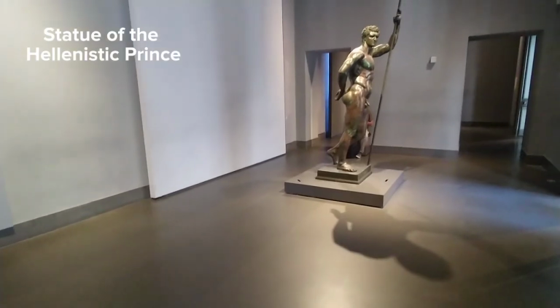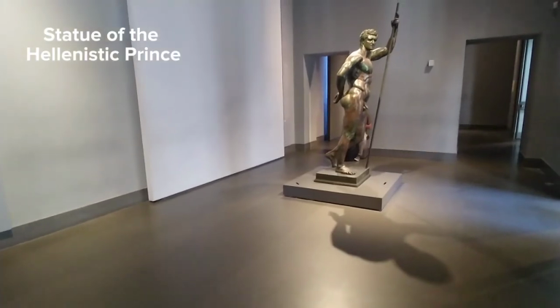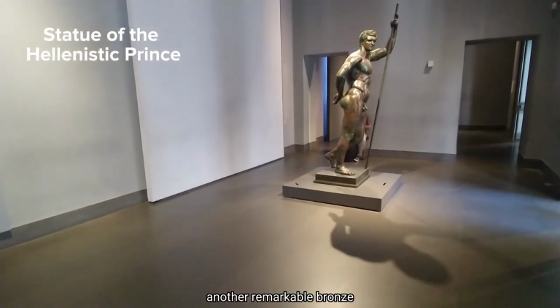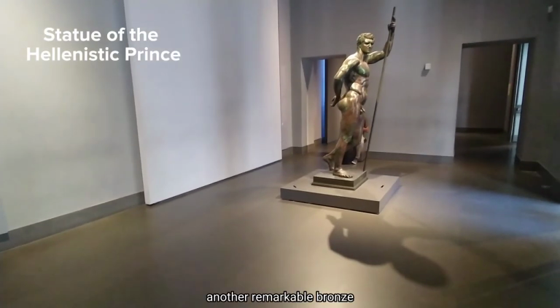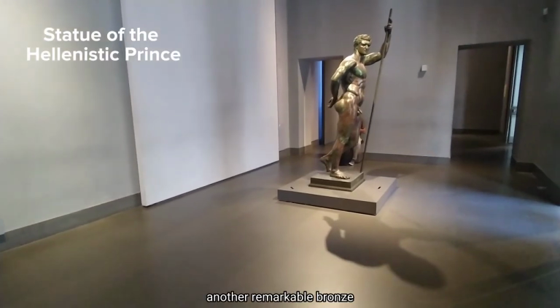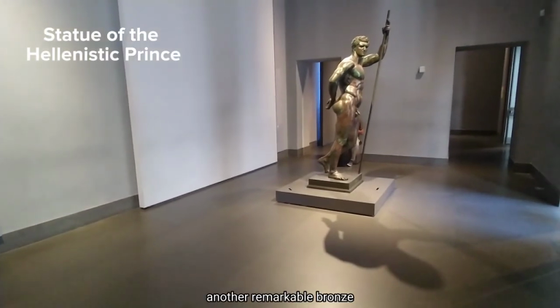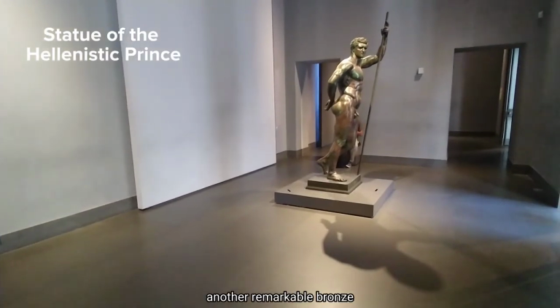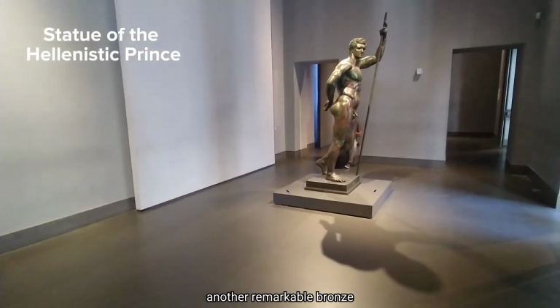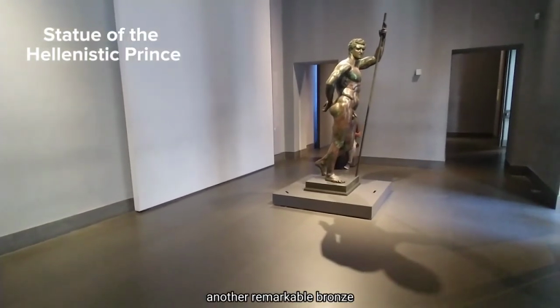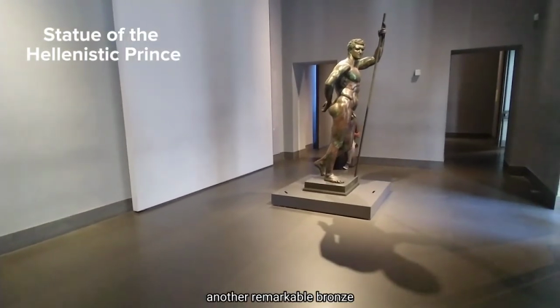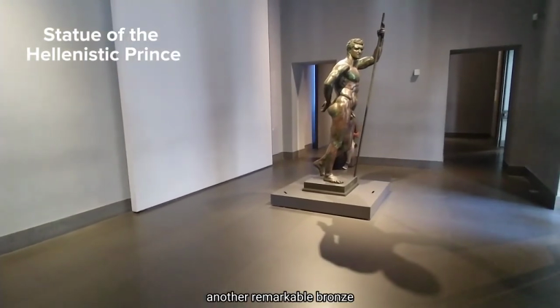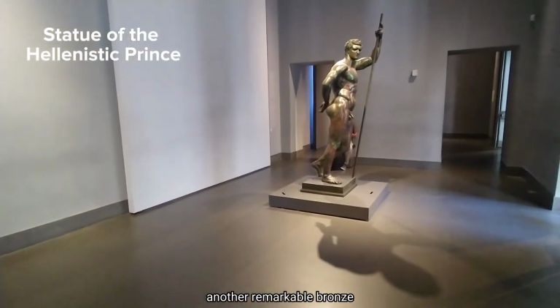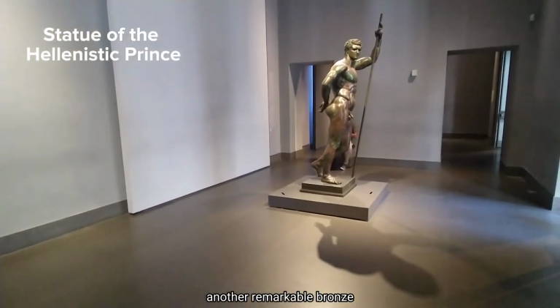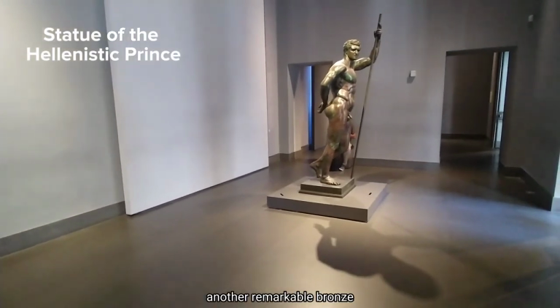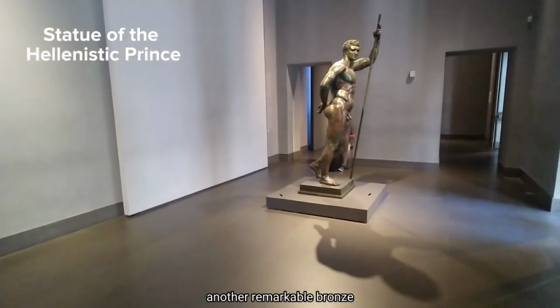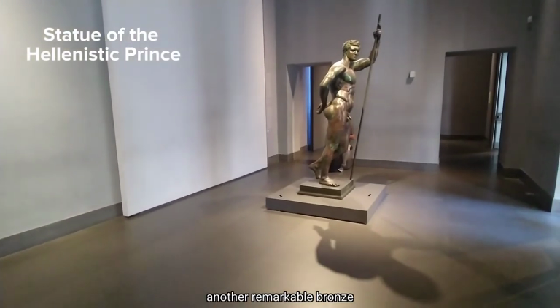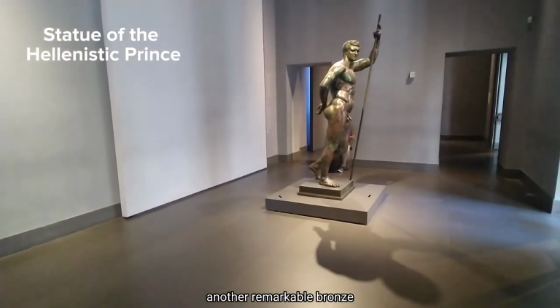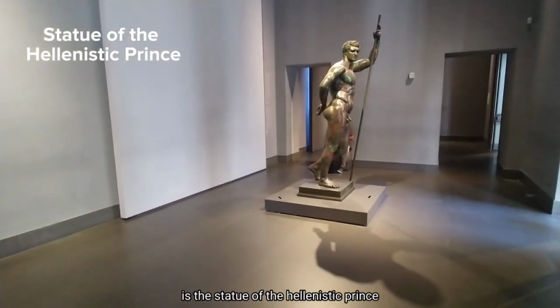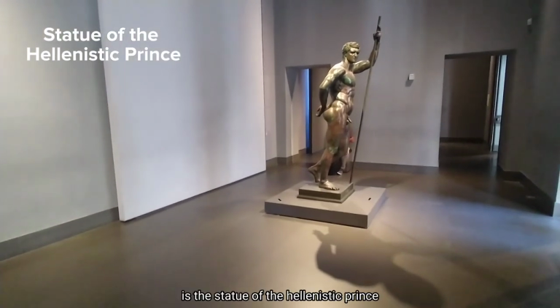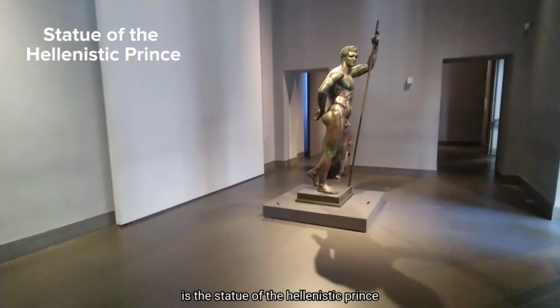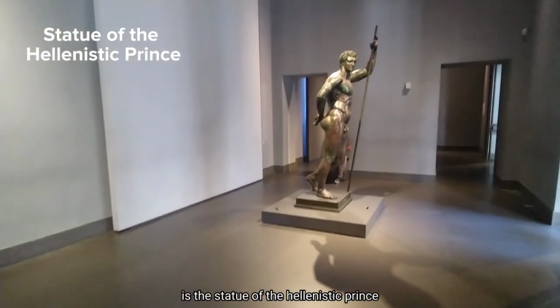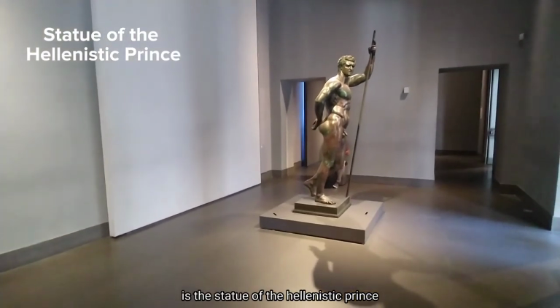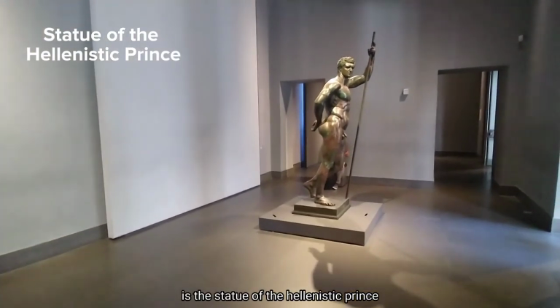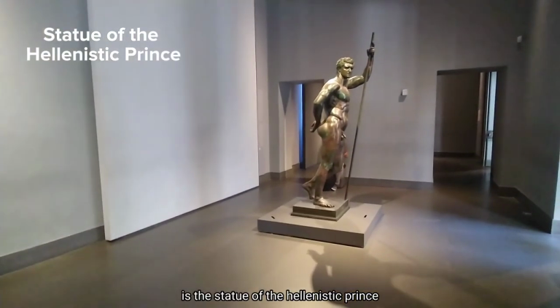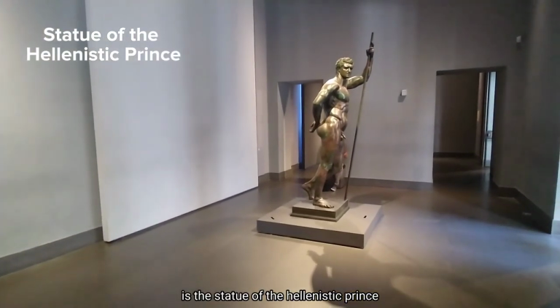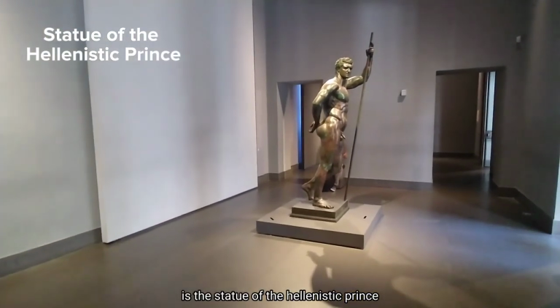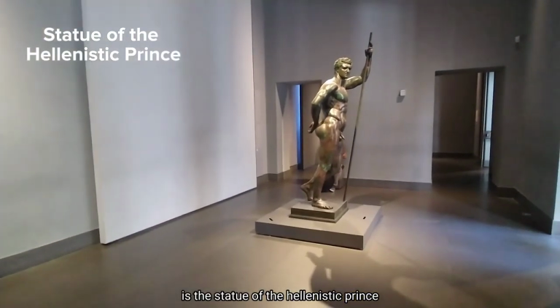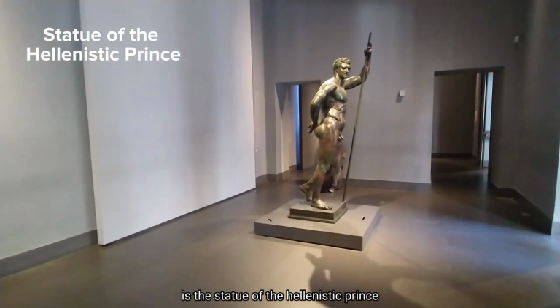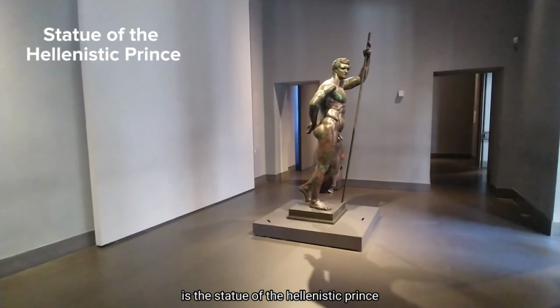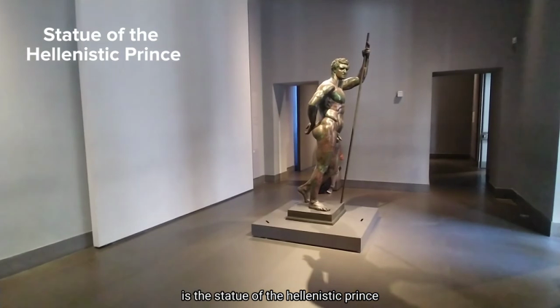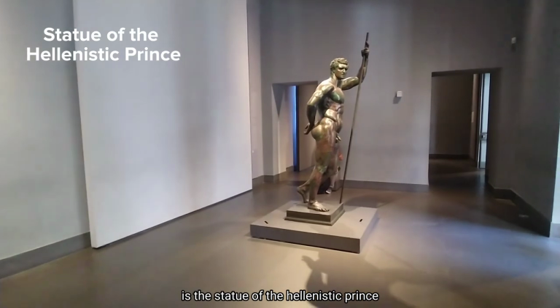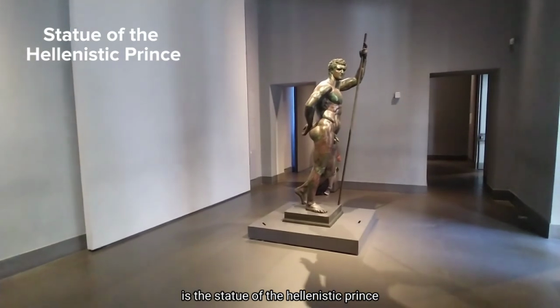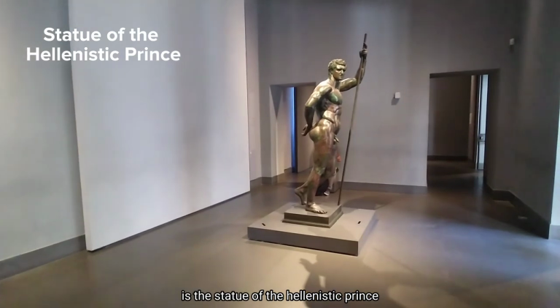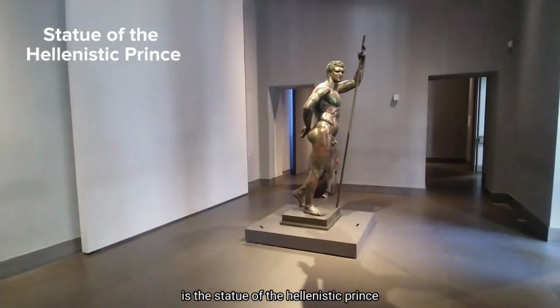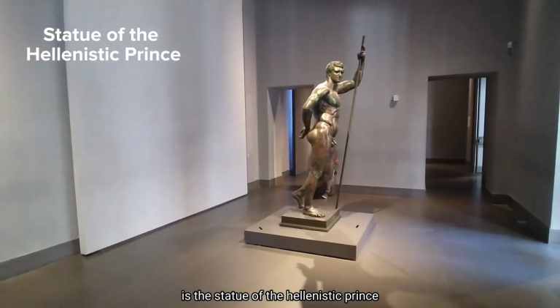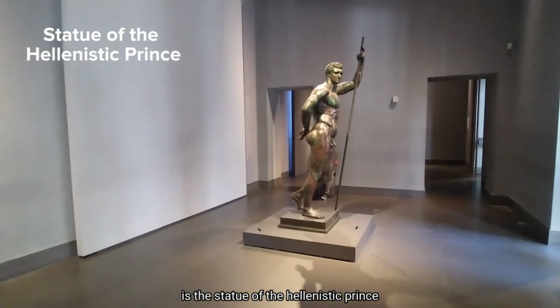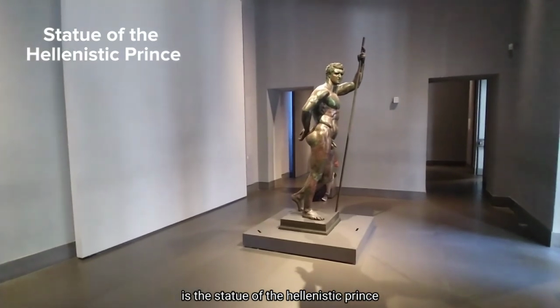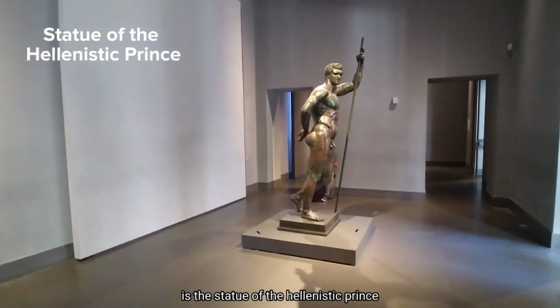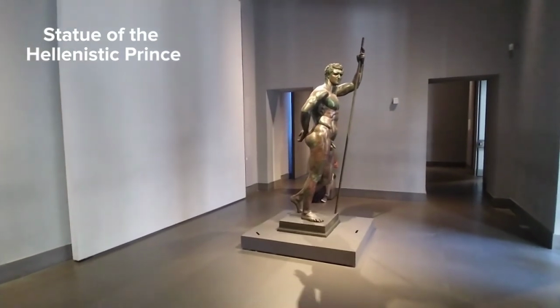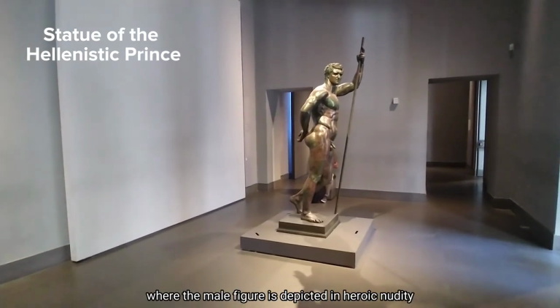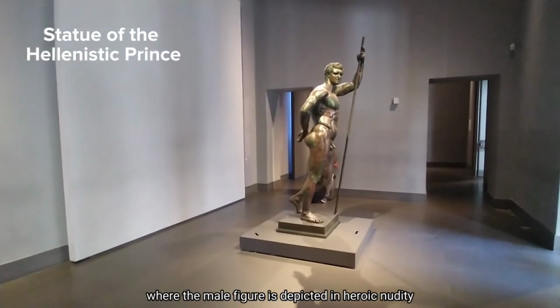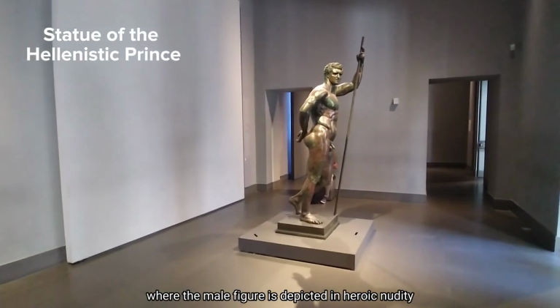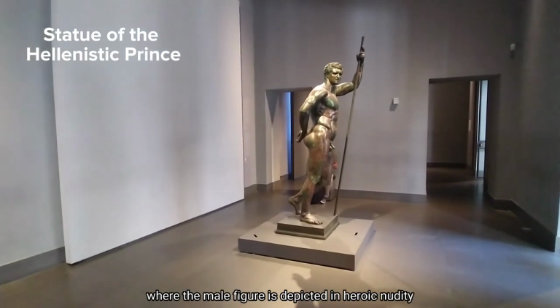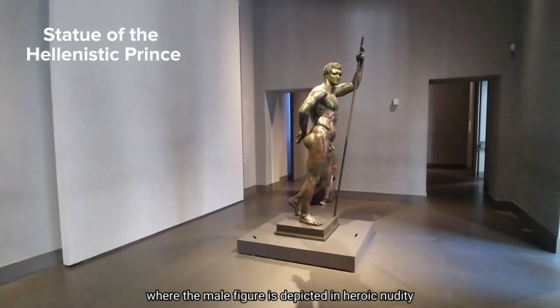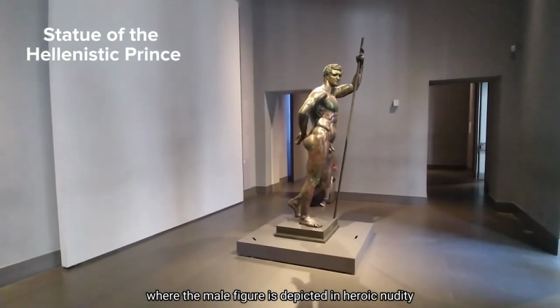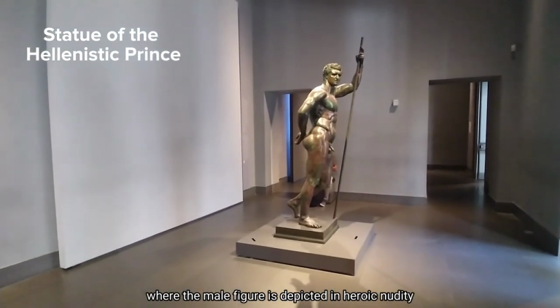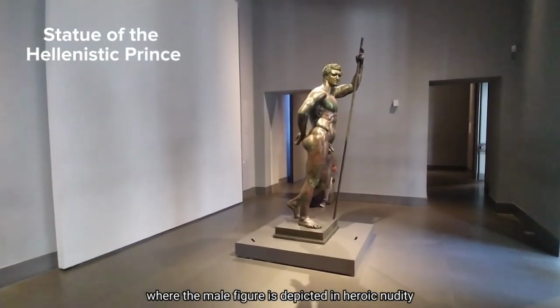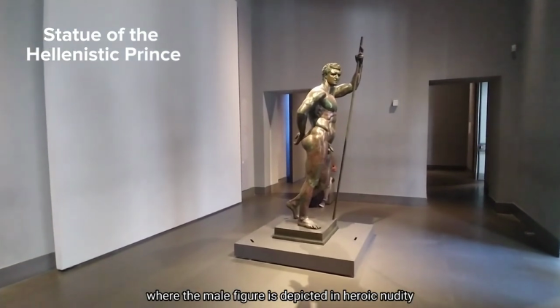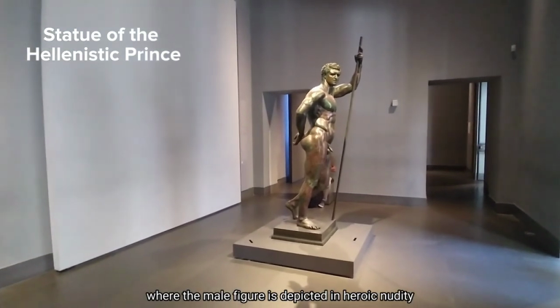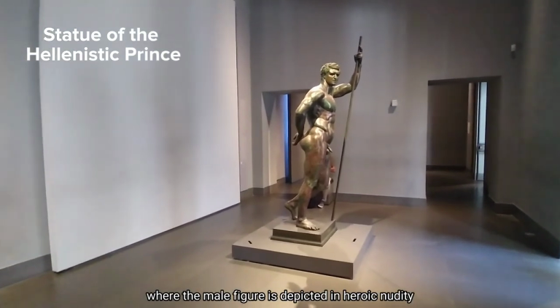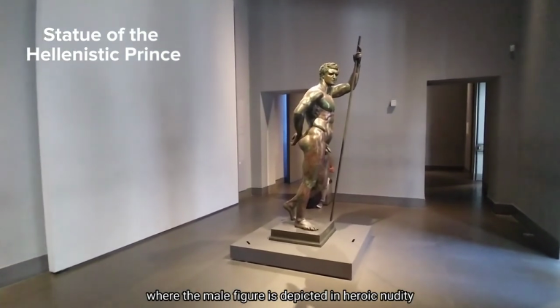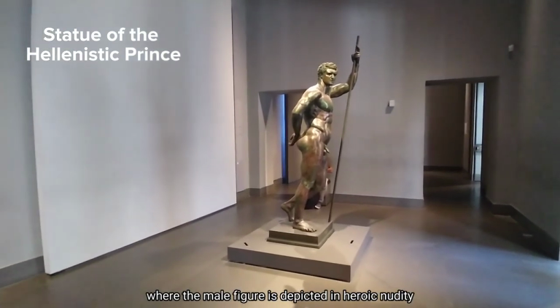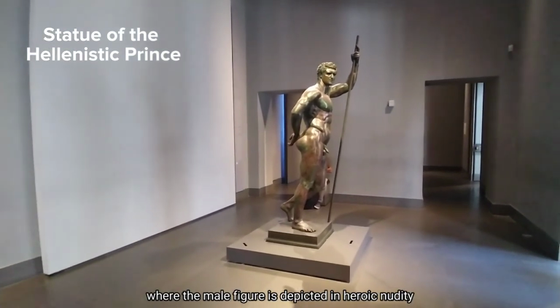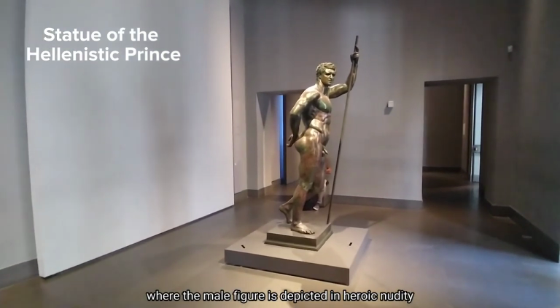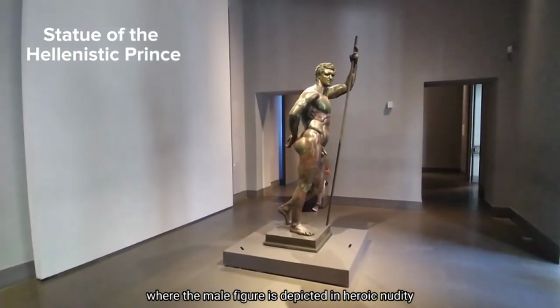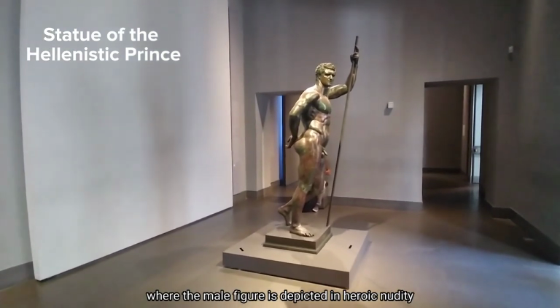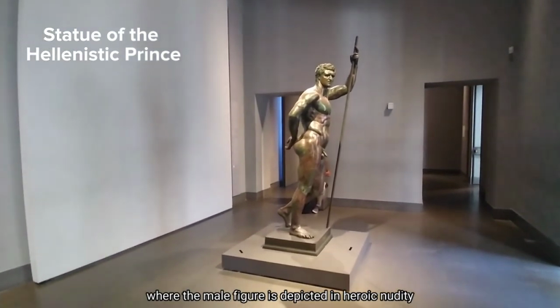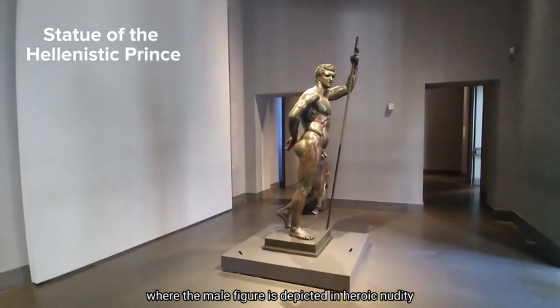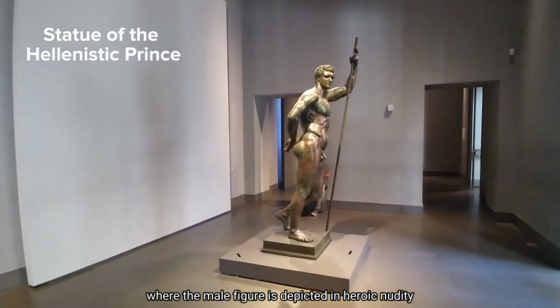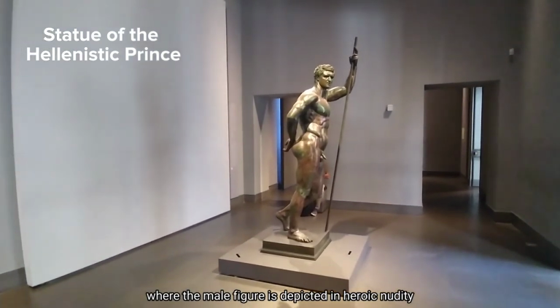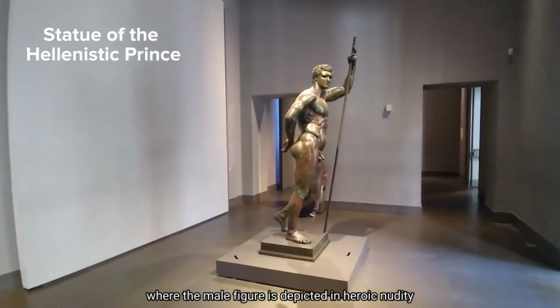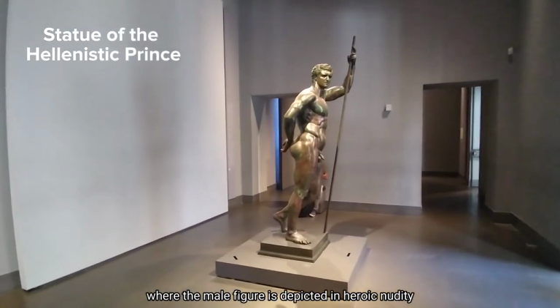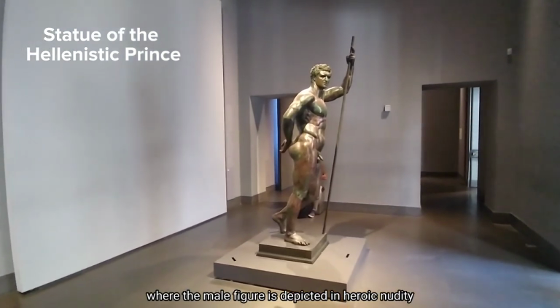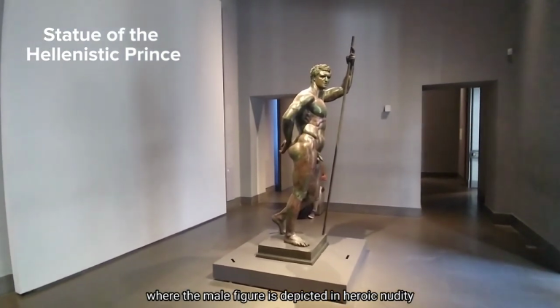Another remarkable bronze is the statue of the Hellenistic Prince, where the male figure is depicted in heroic nudity.